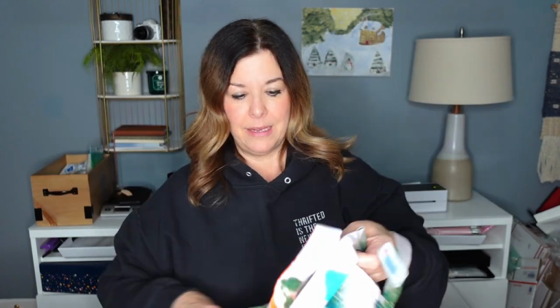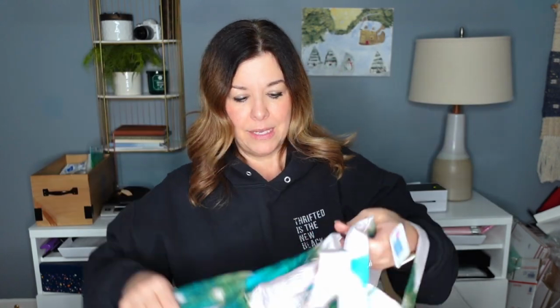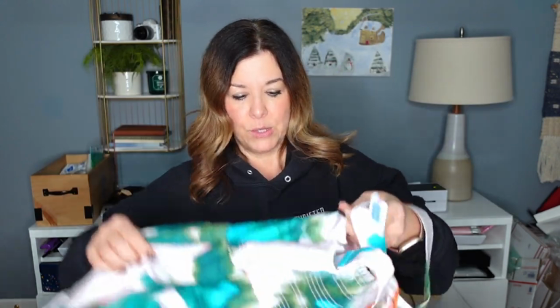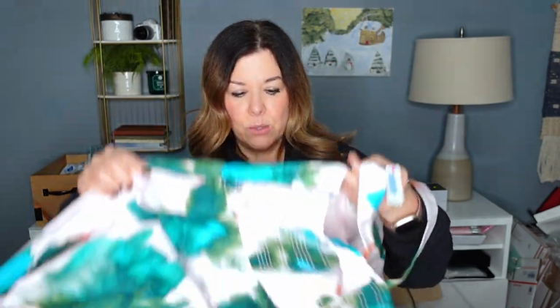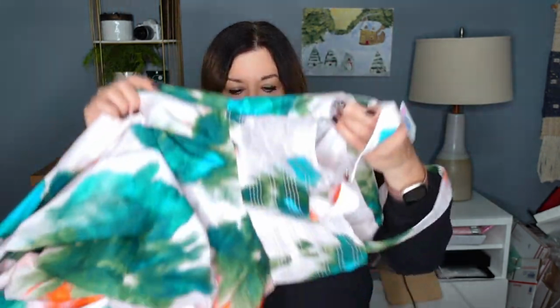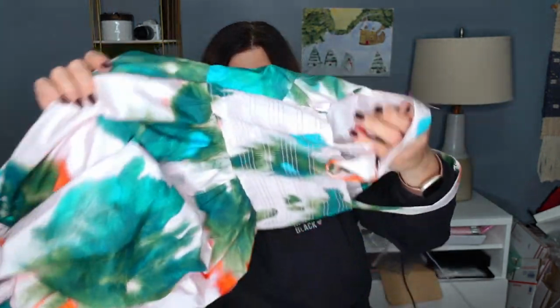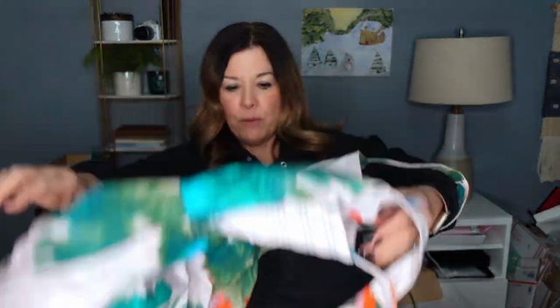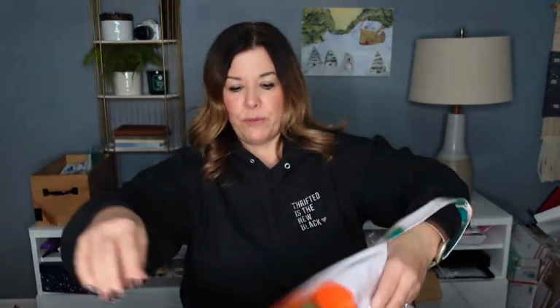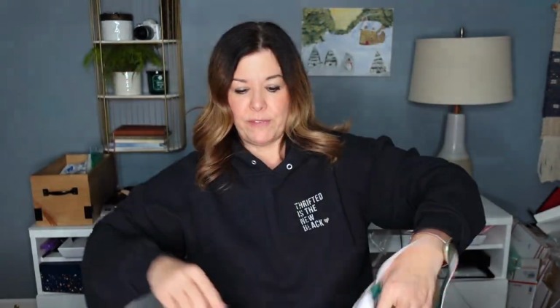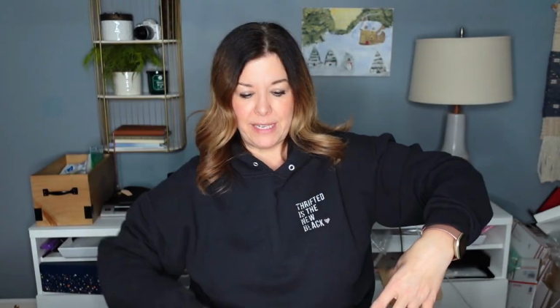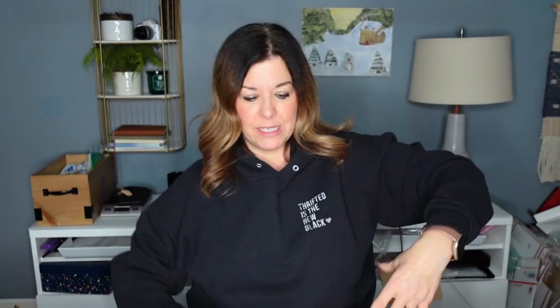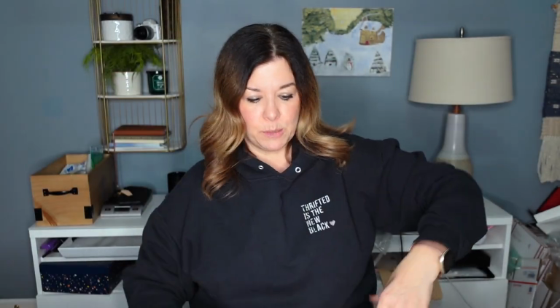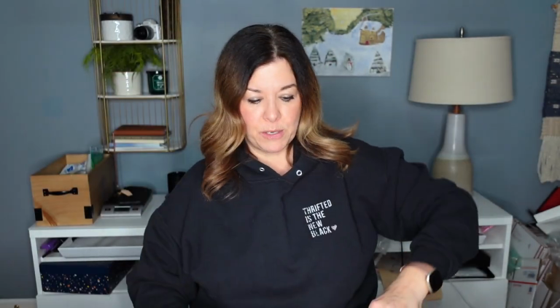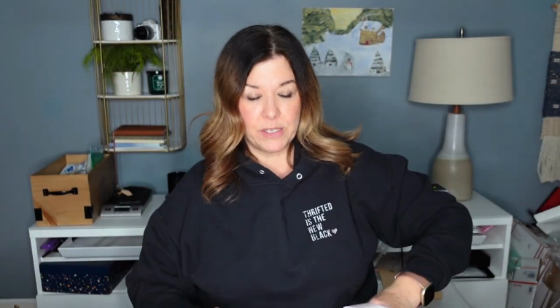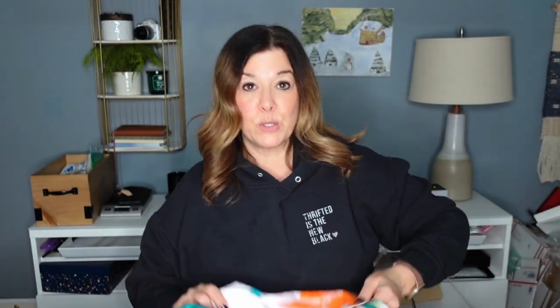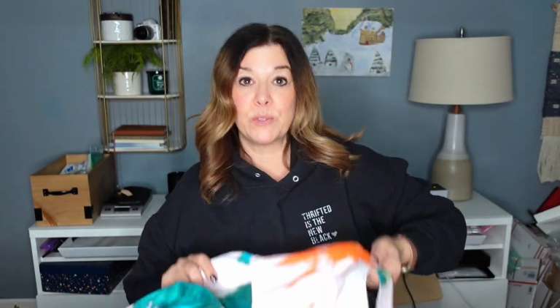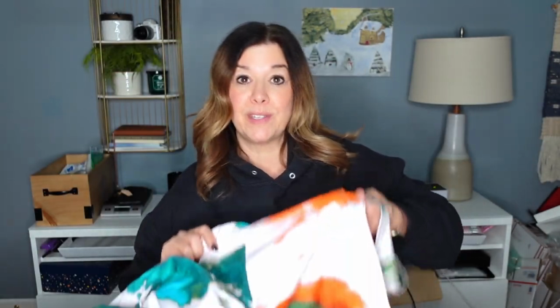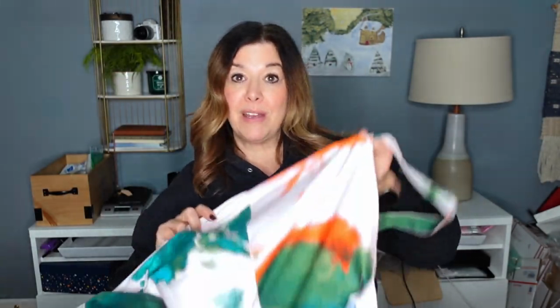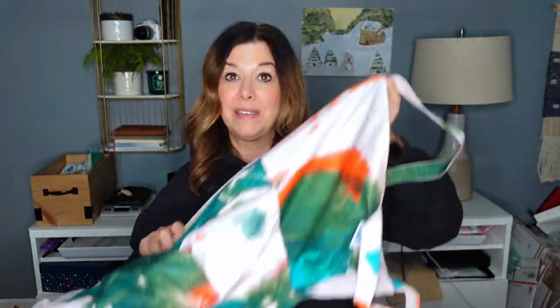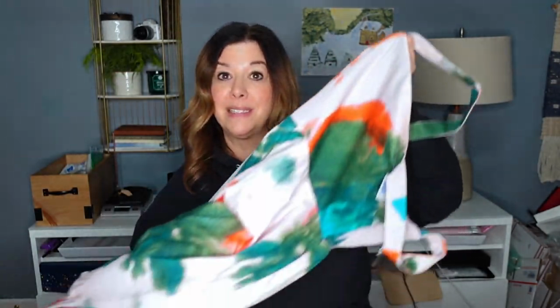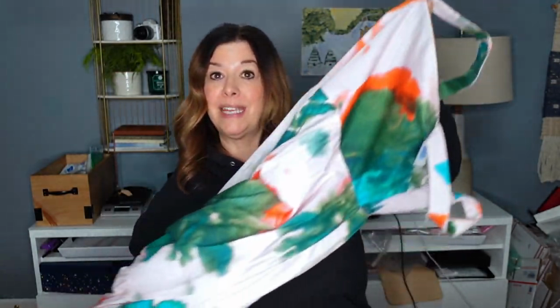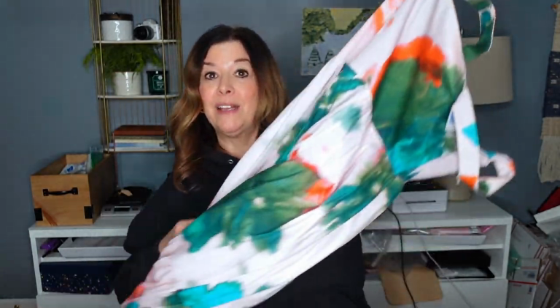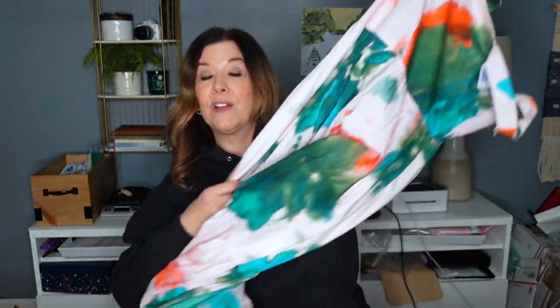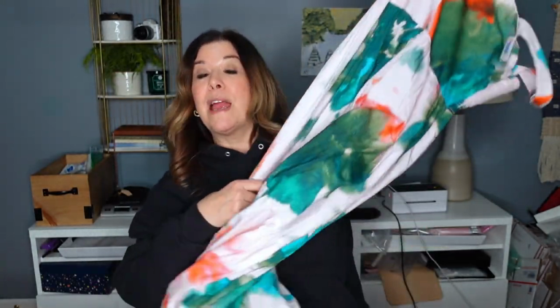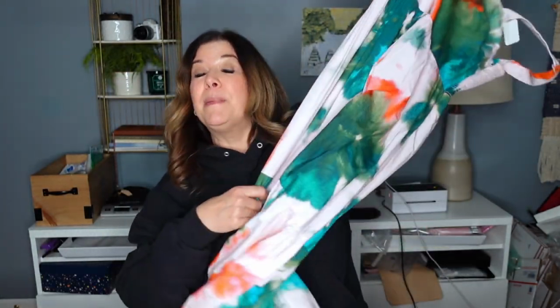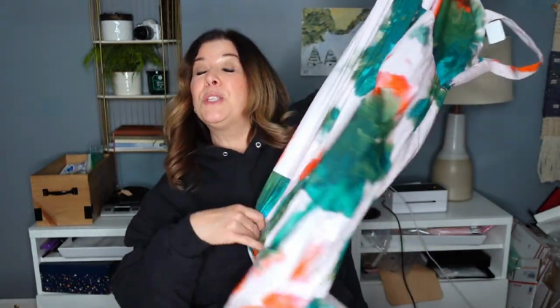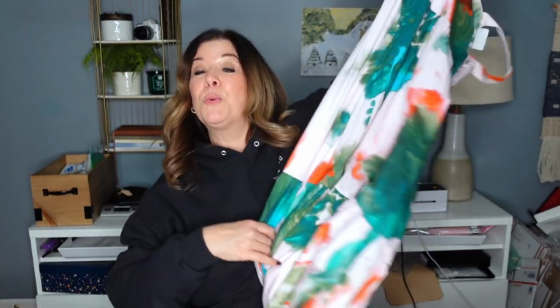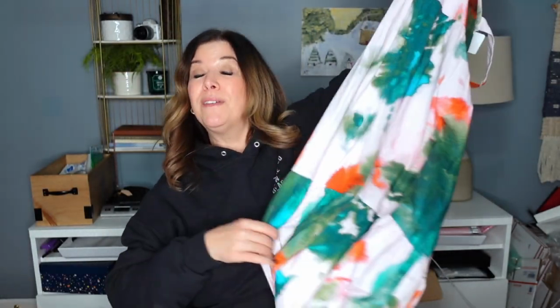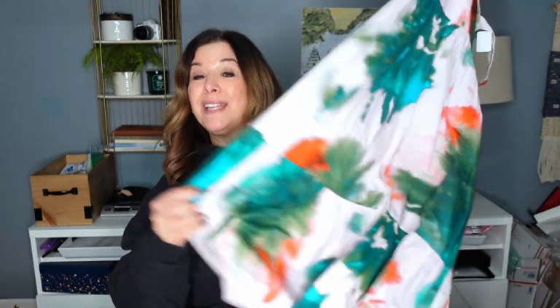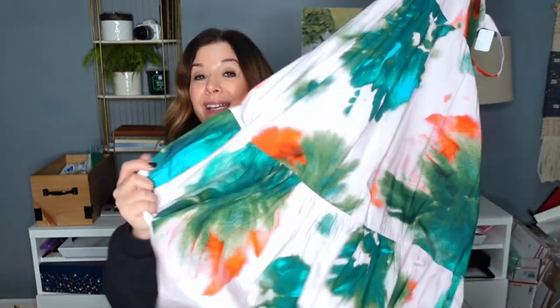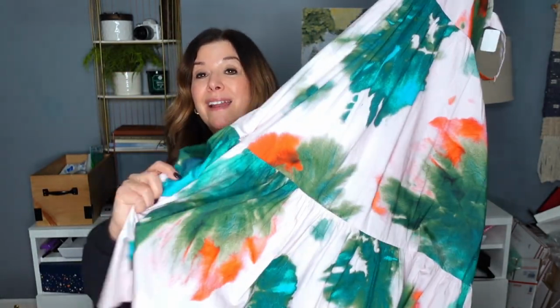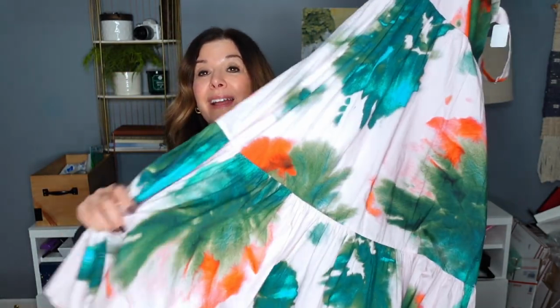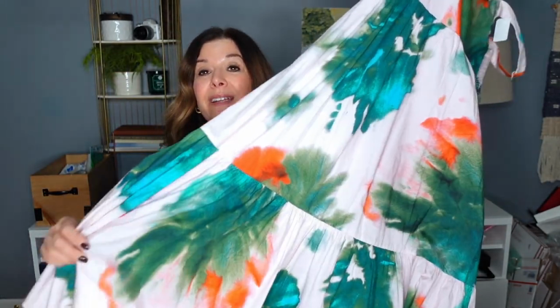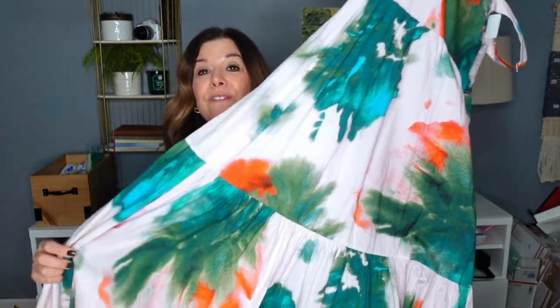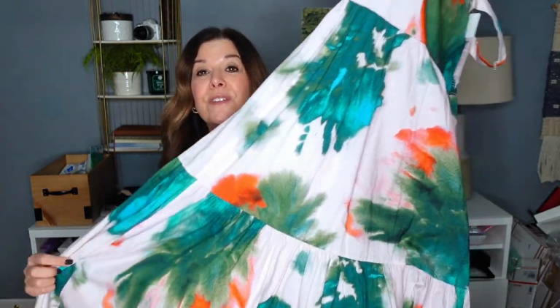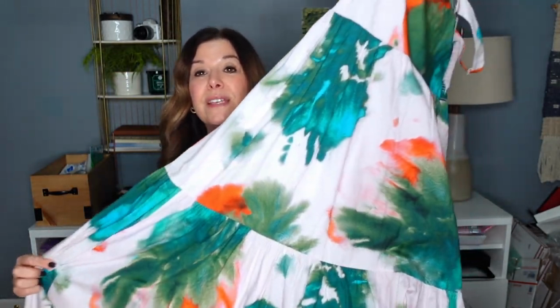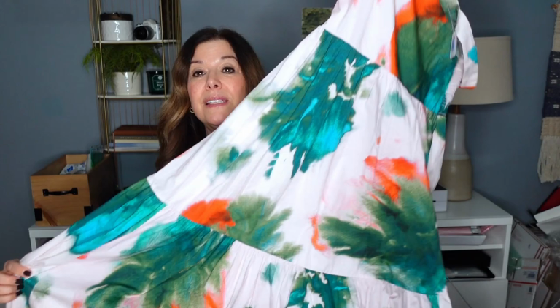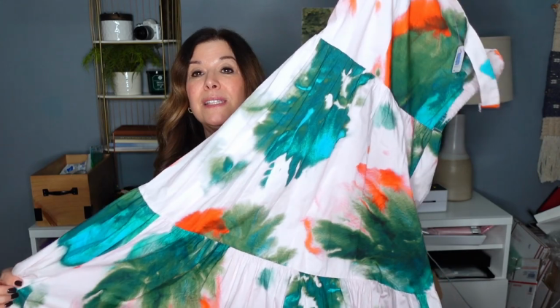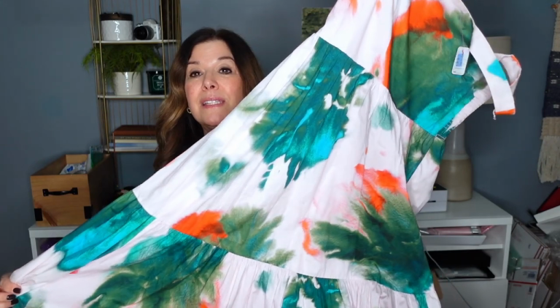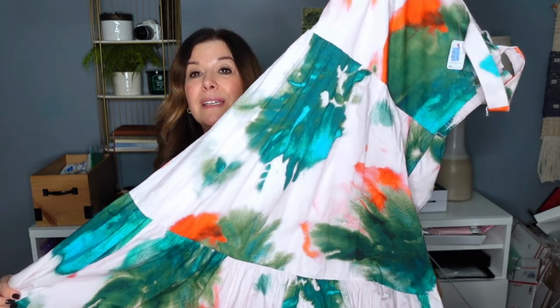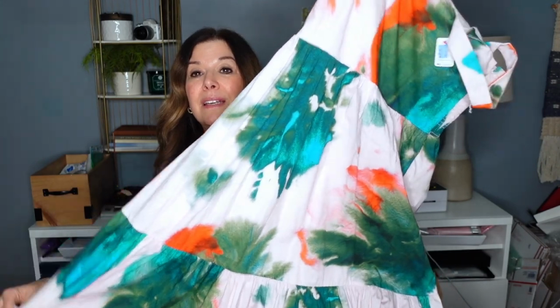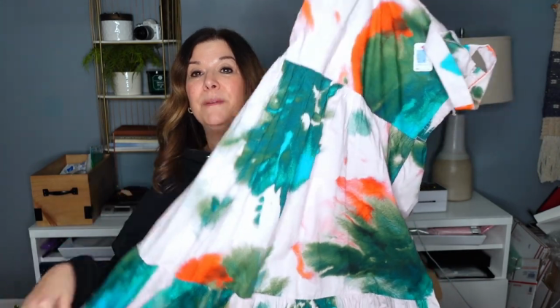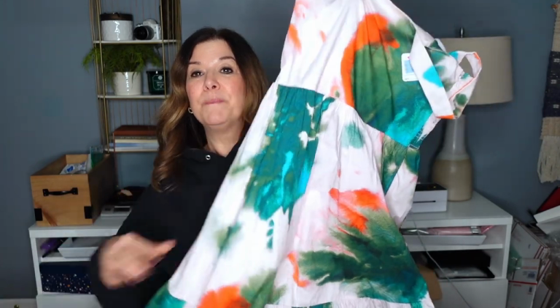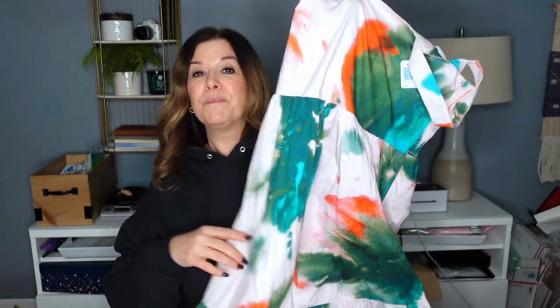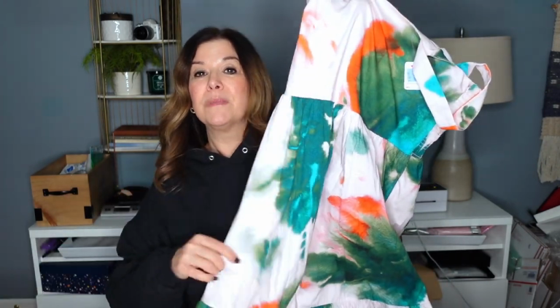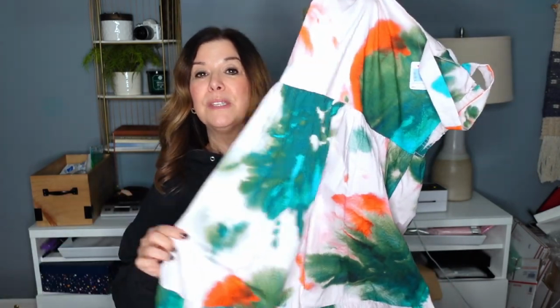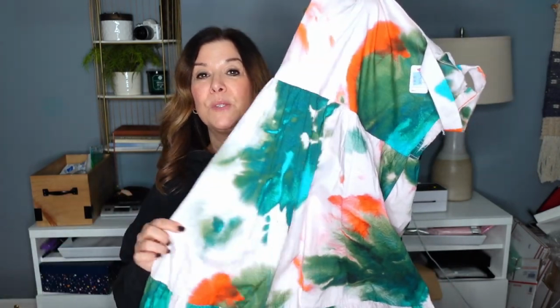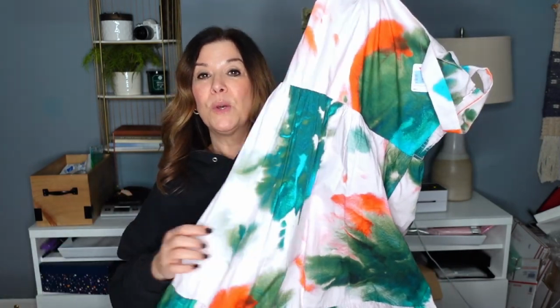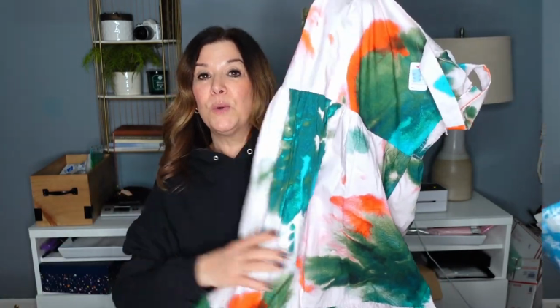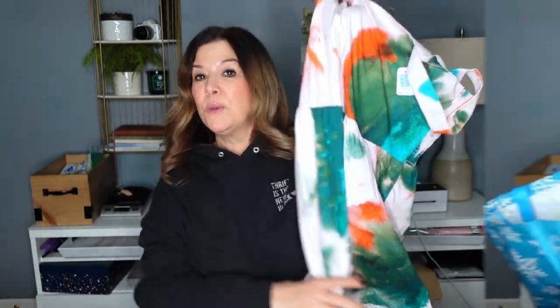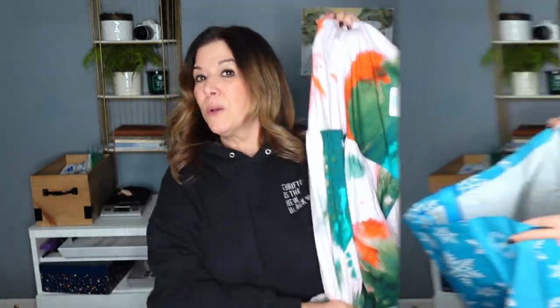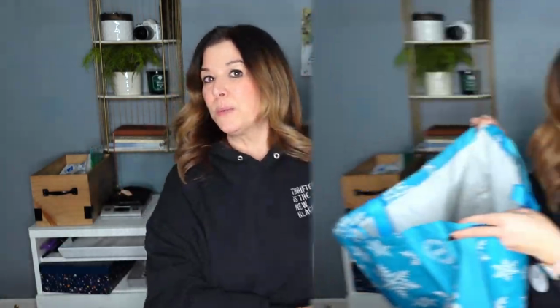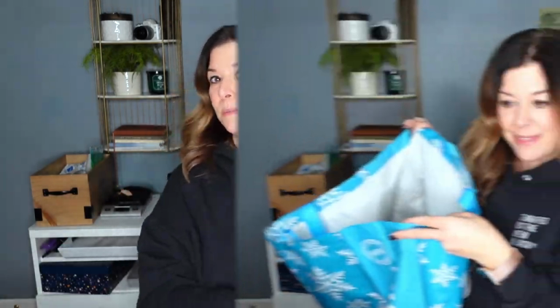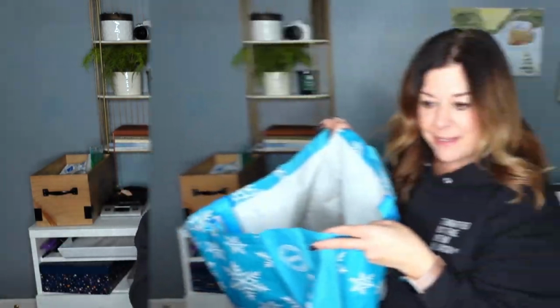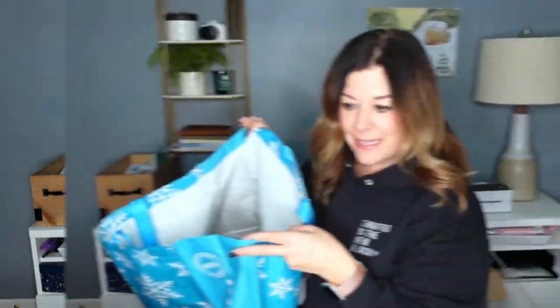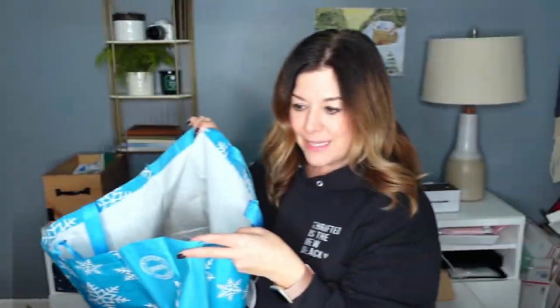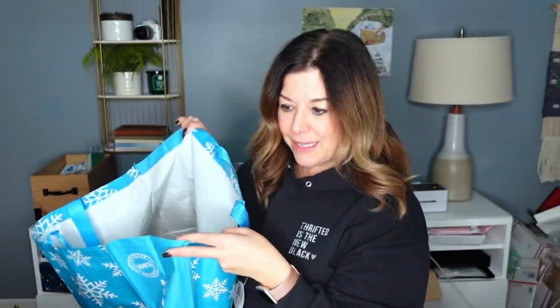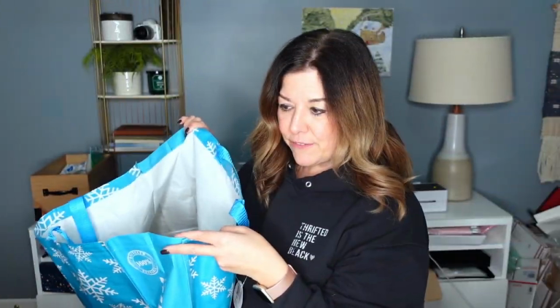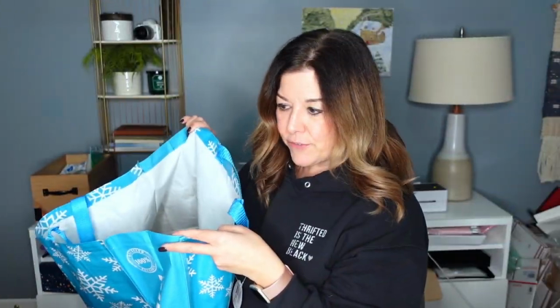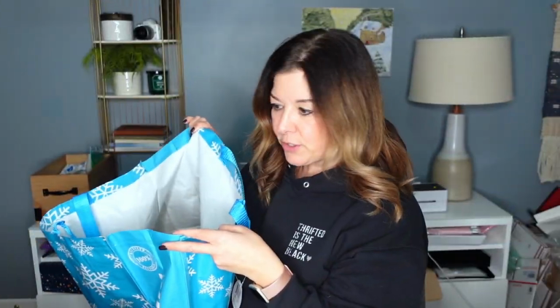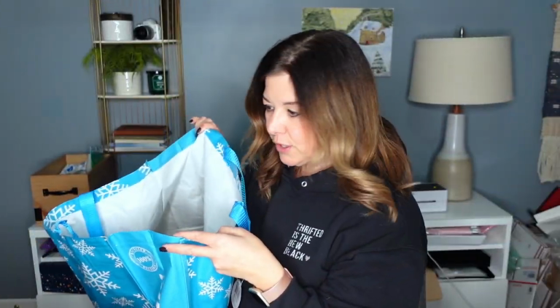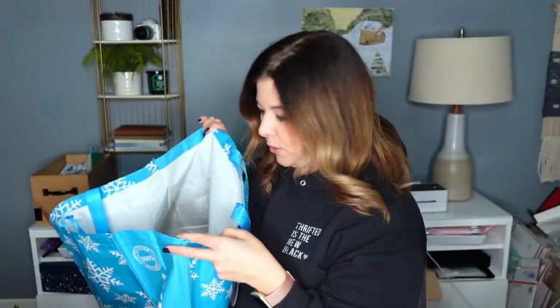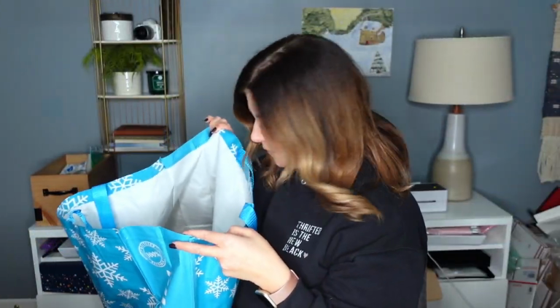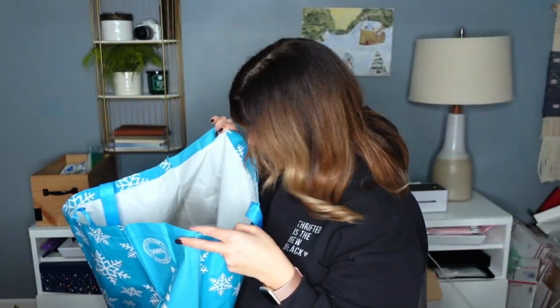I paid $12.99 for this. I feel good and I actually really love this more than some of the images I'm looking at. Let me know if you have any experience with Tanya Taylor. I think that's it for clothing.